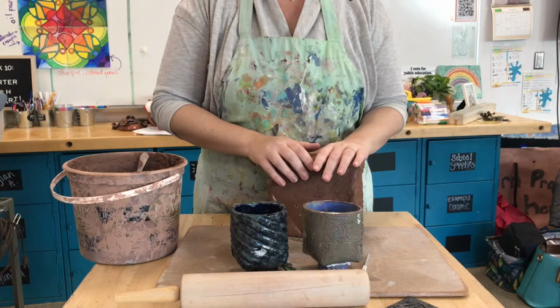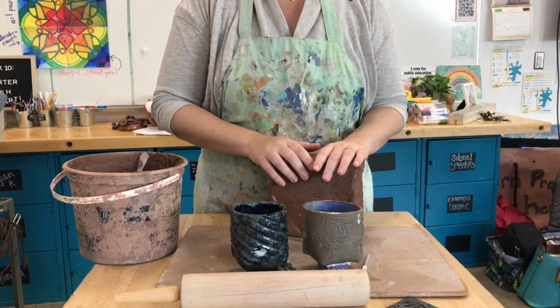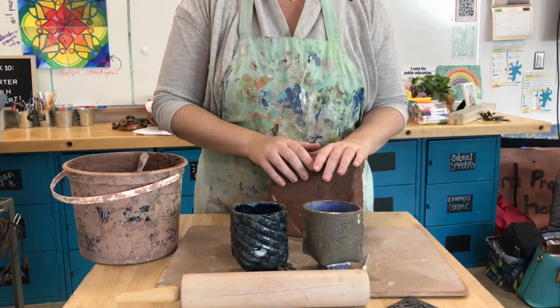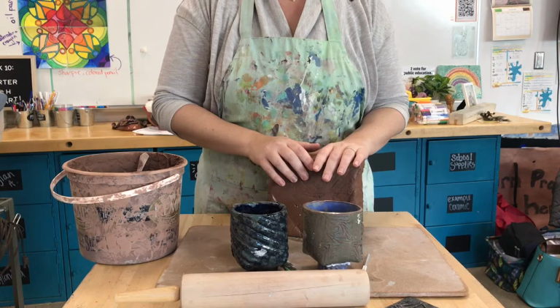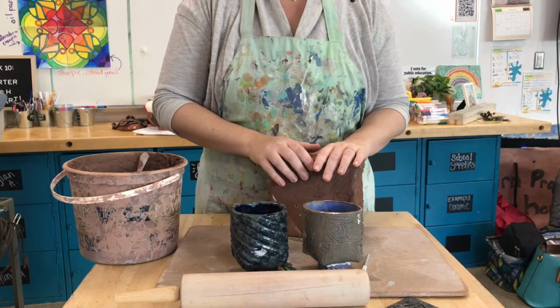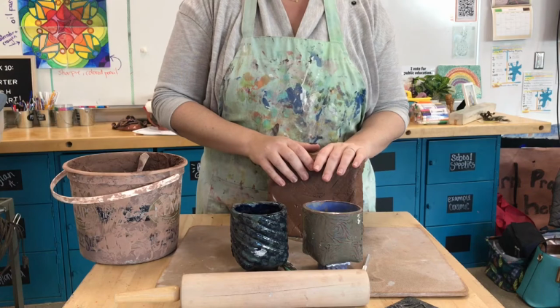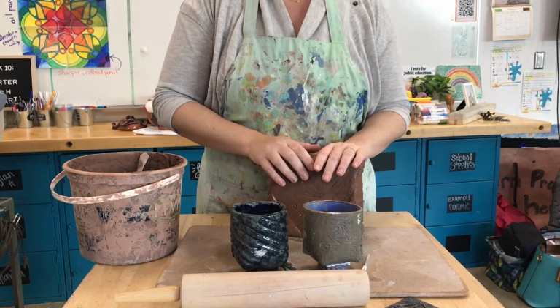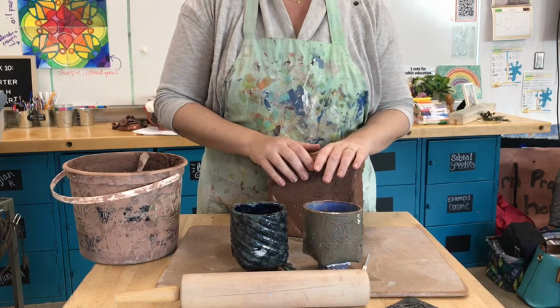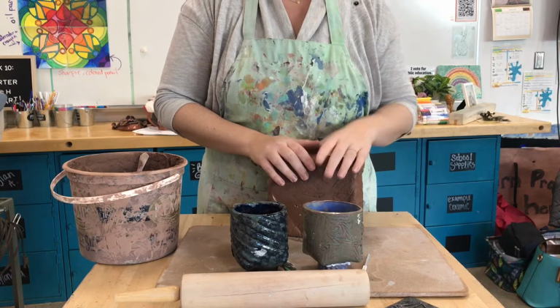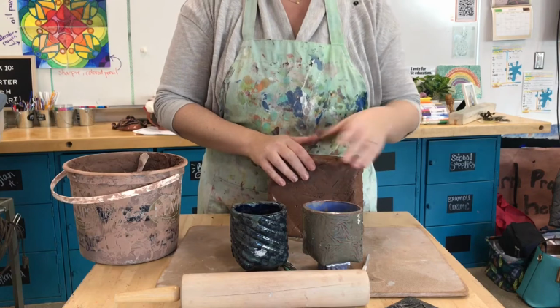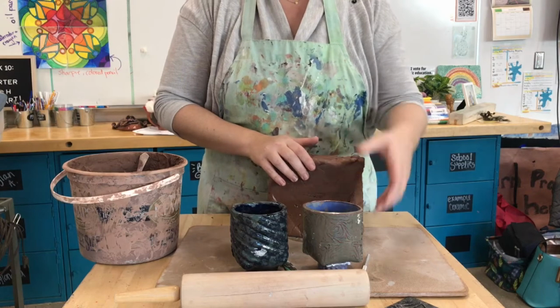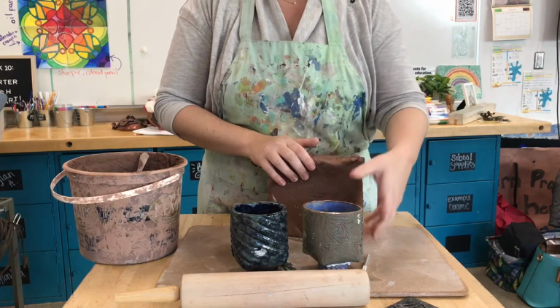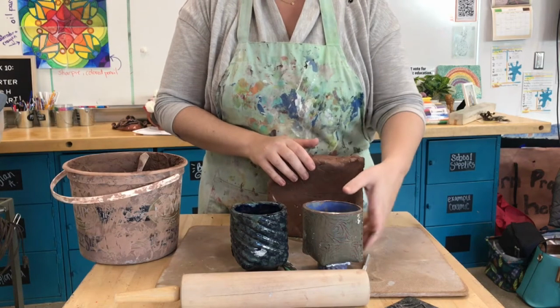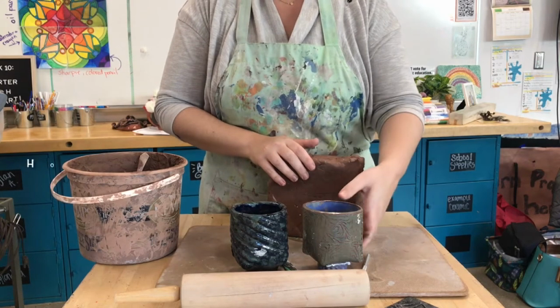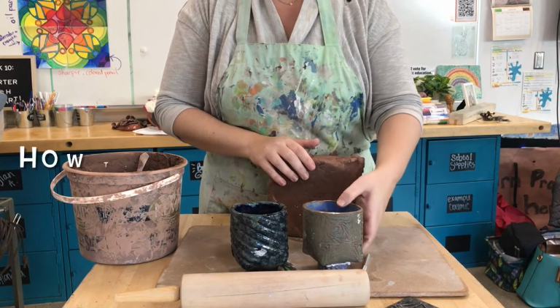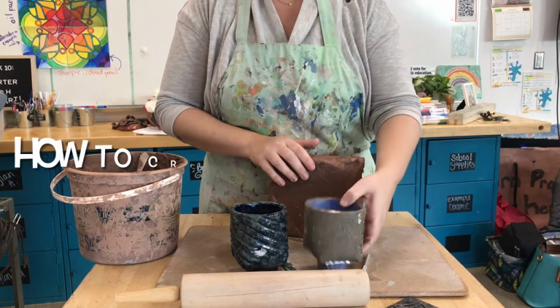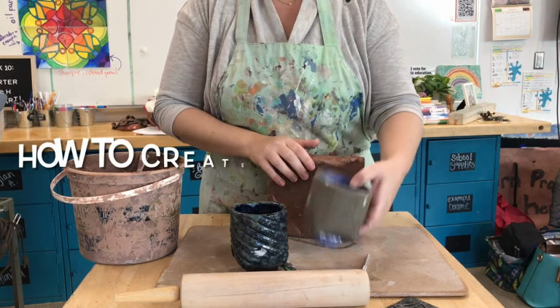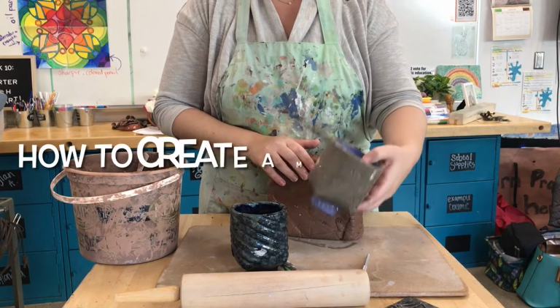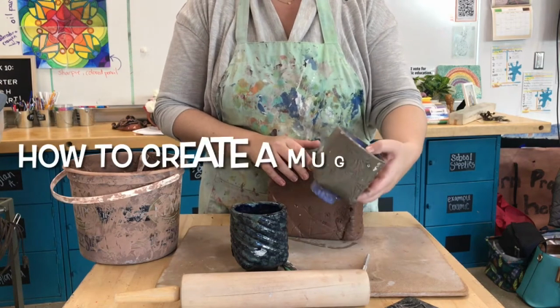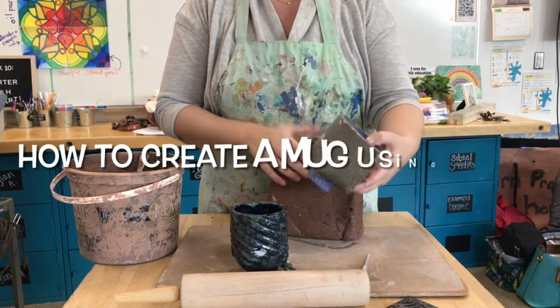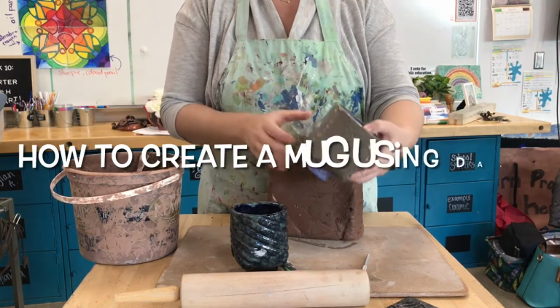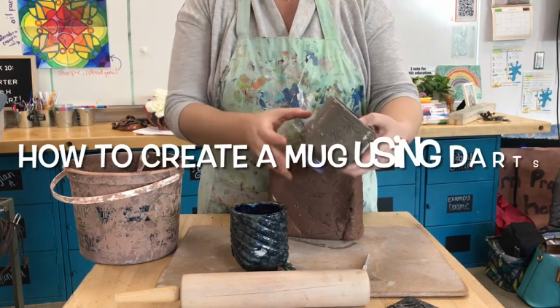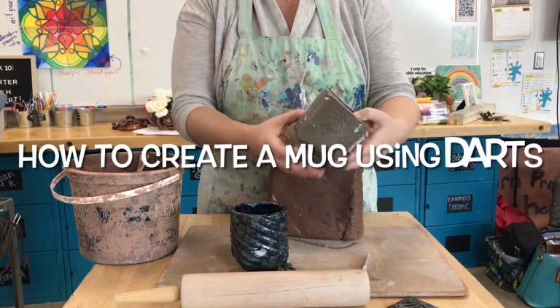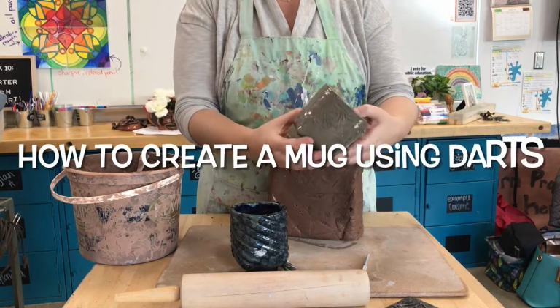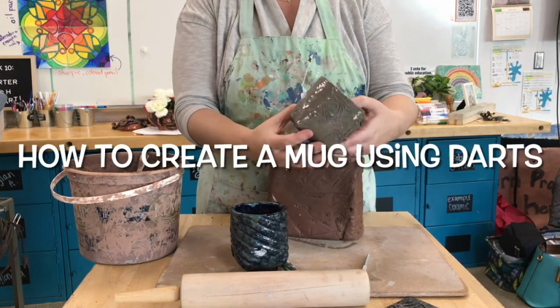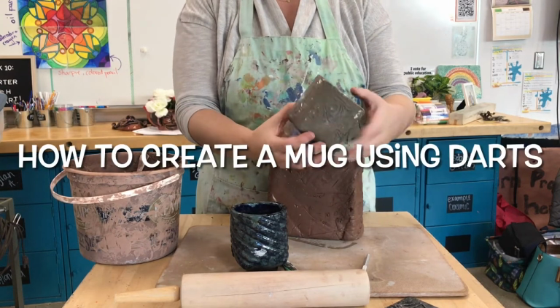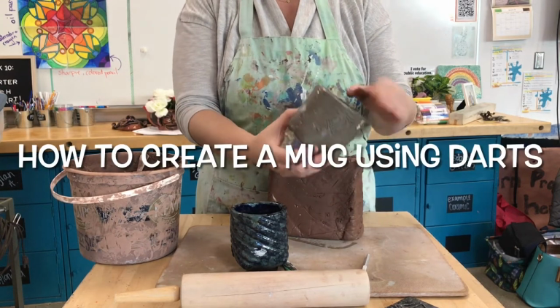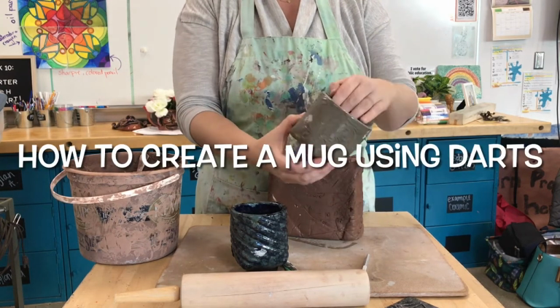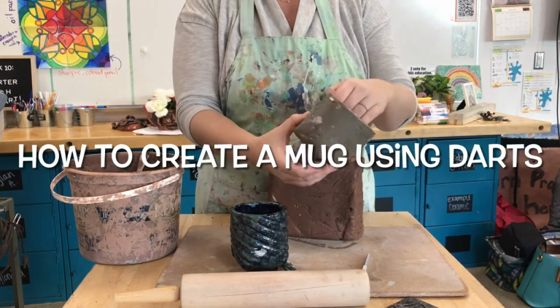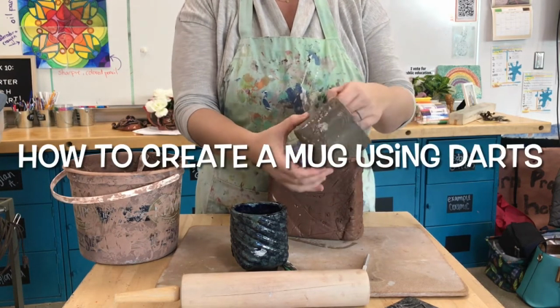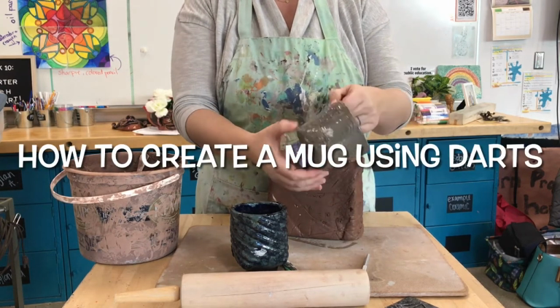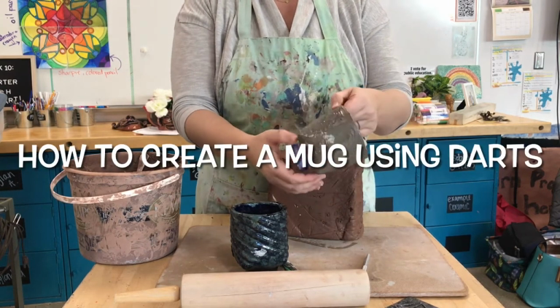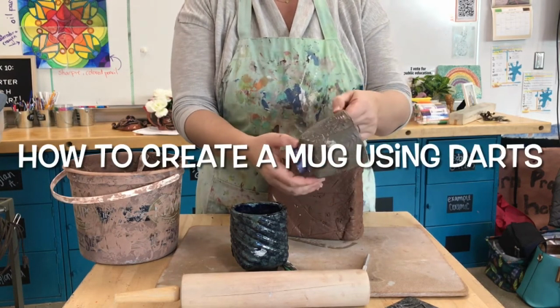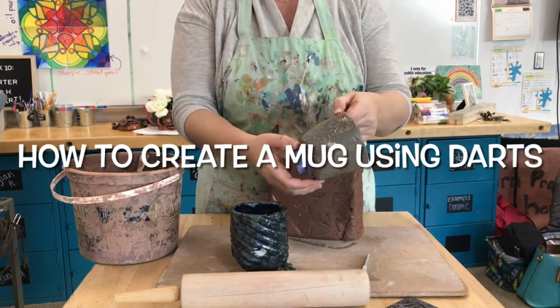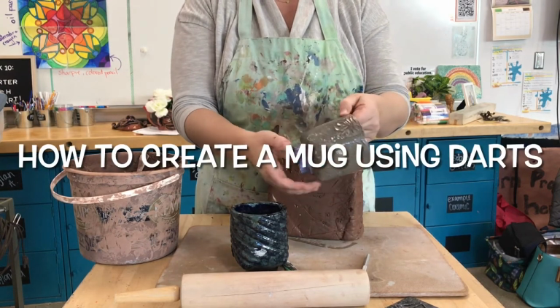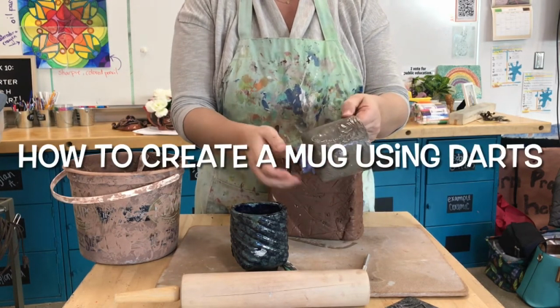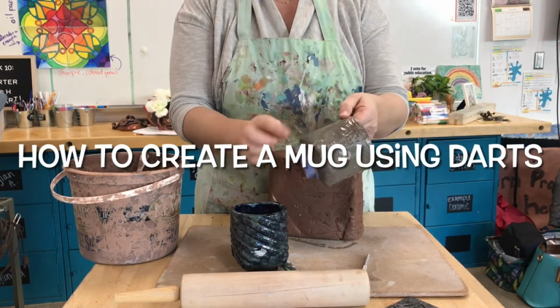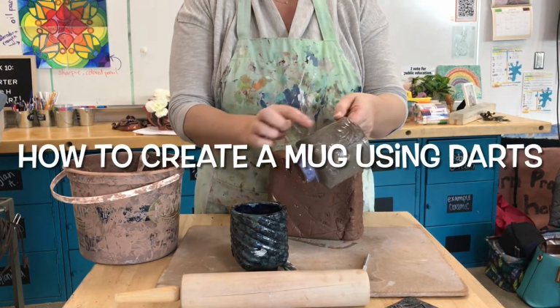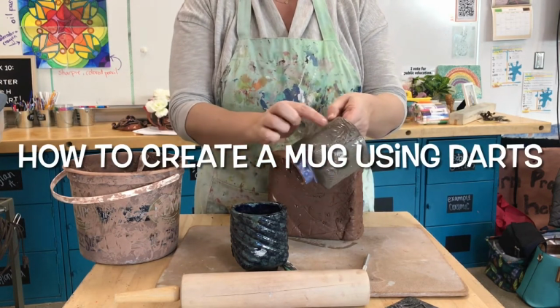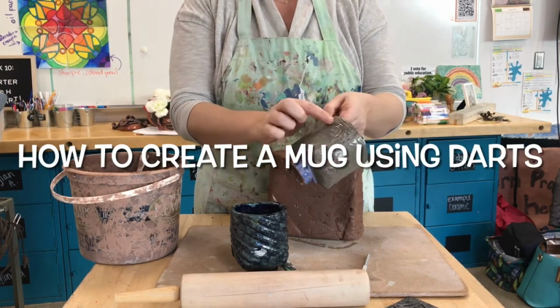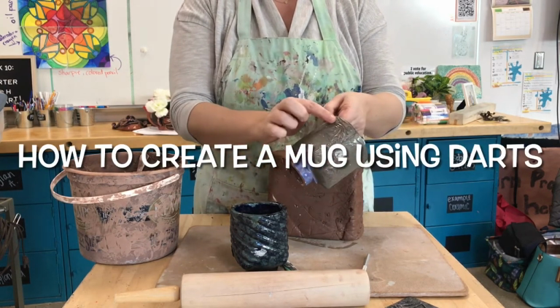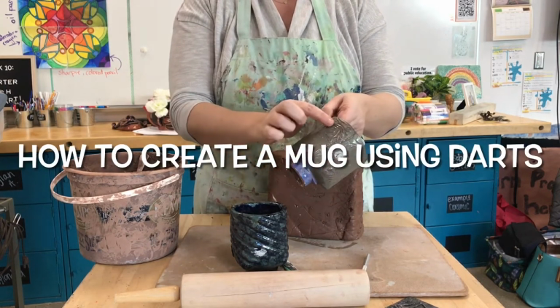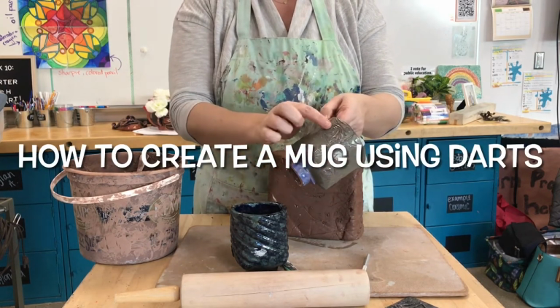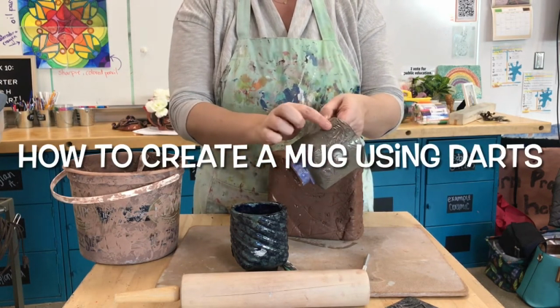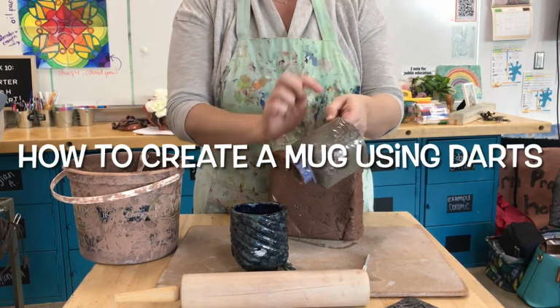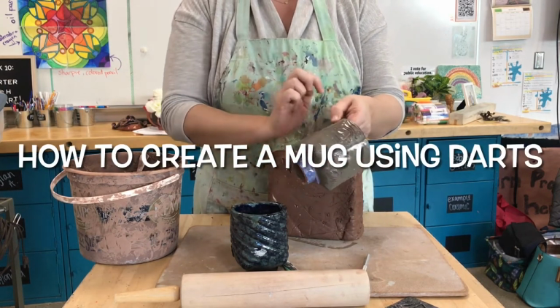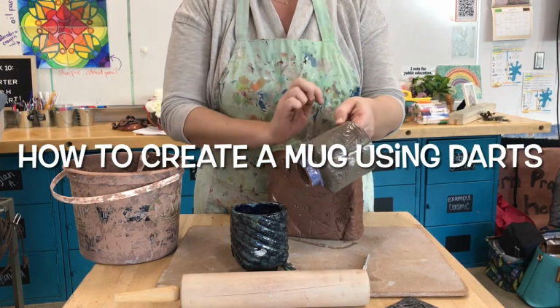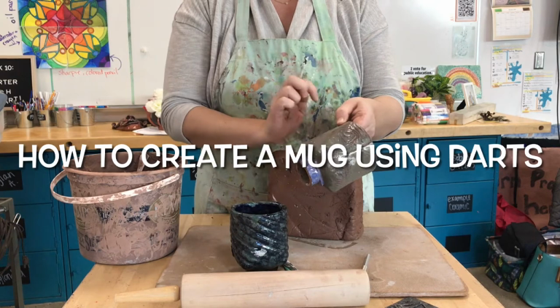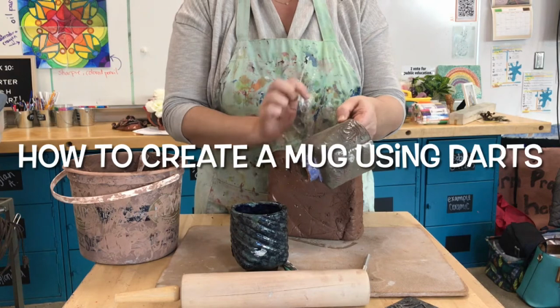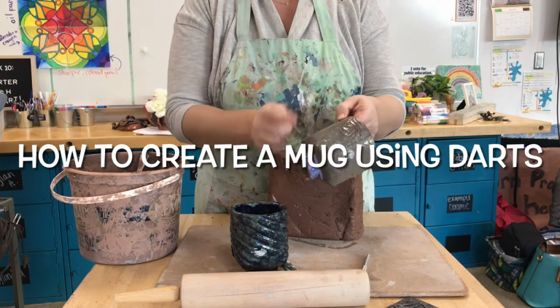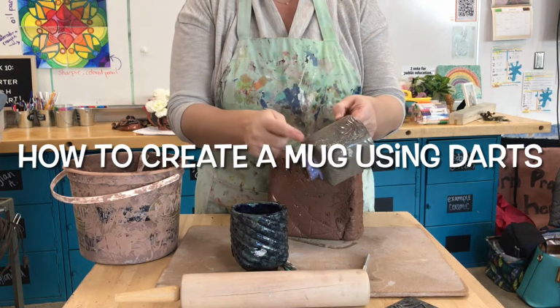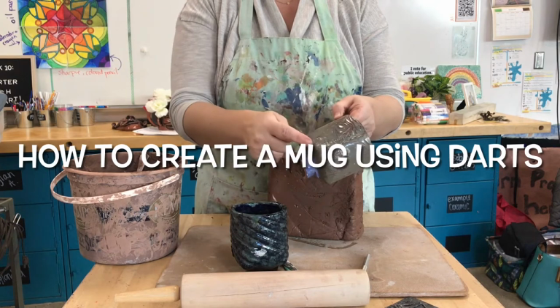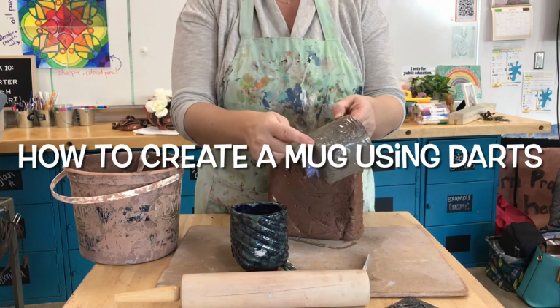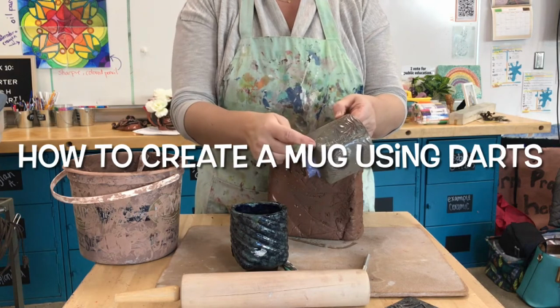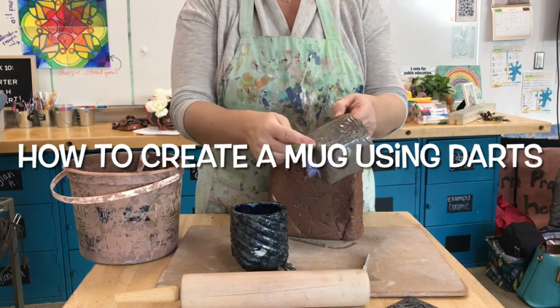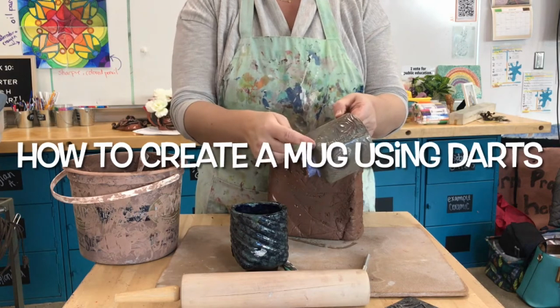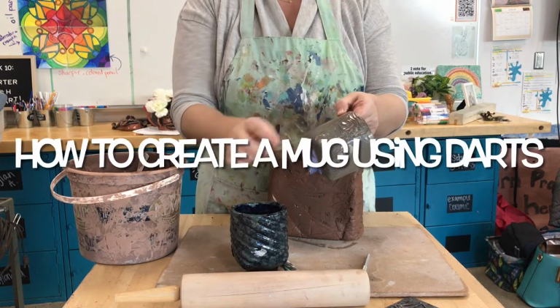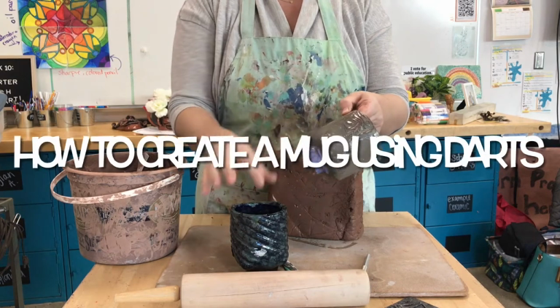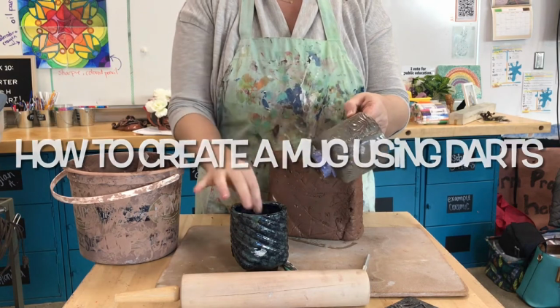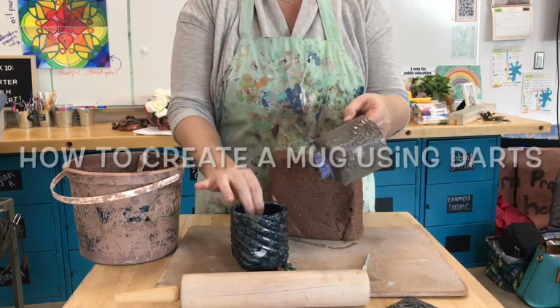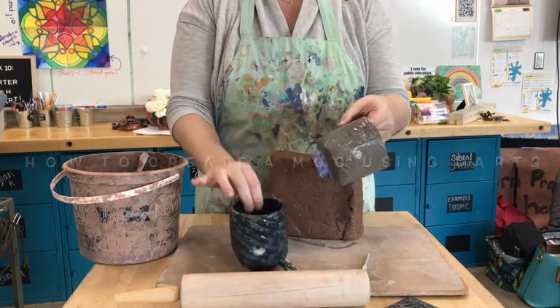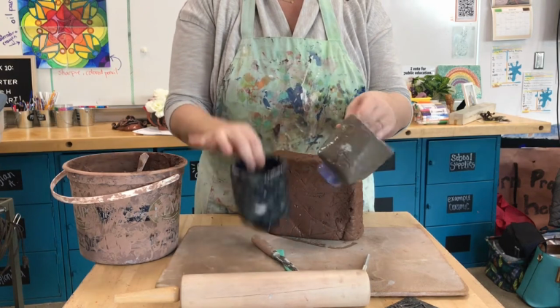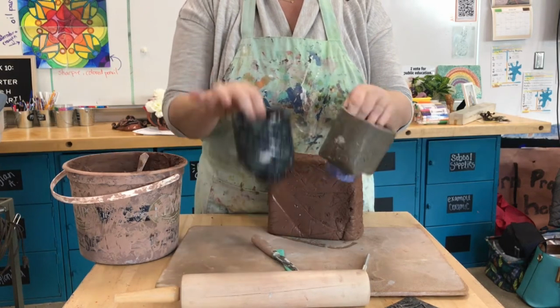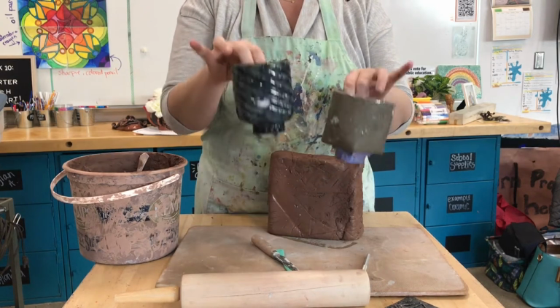This video is going to show you how to create a mug that features texture and darts.